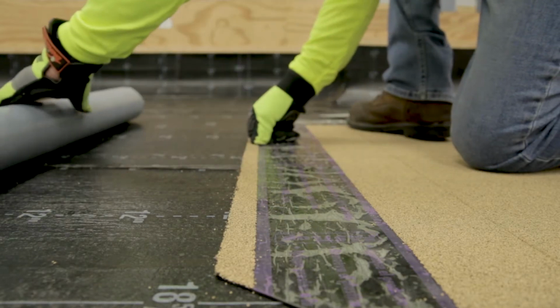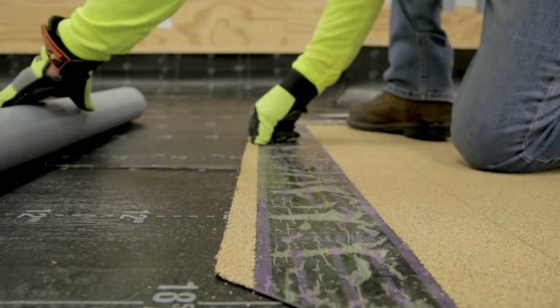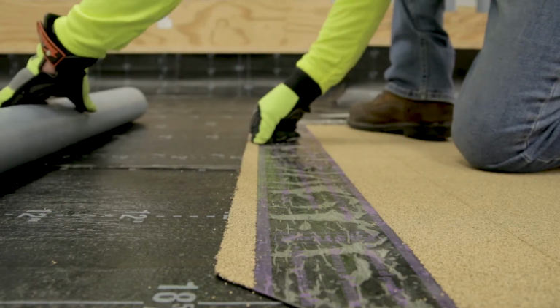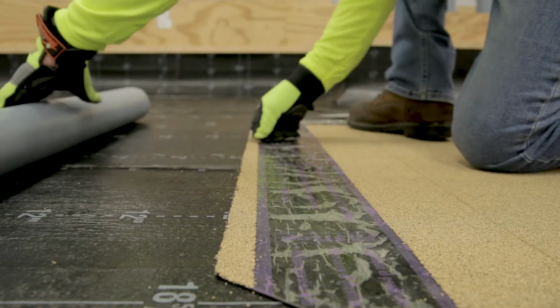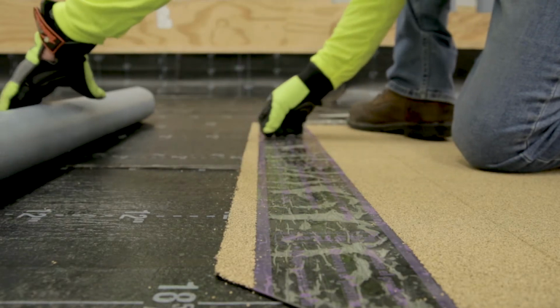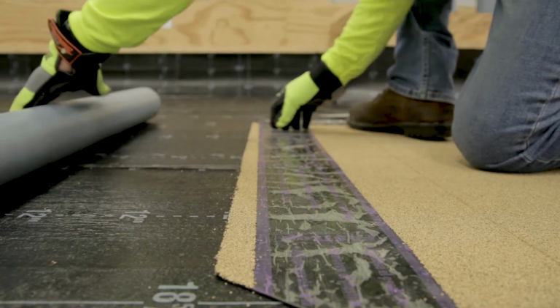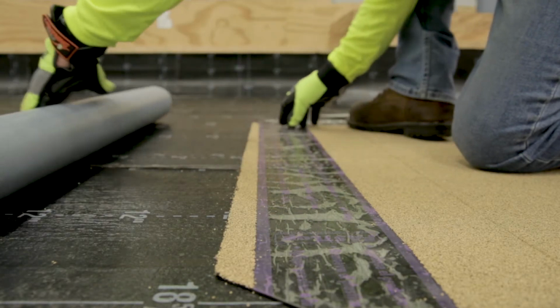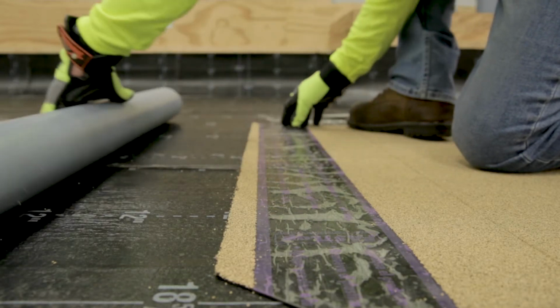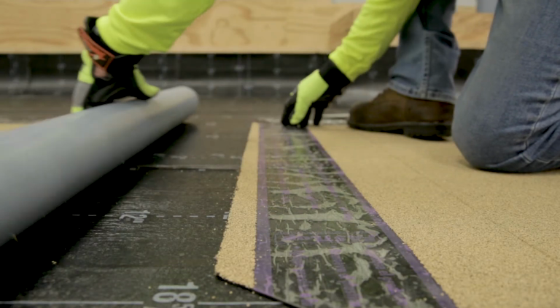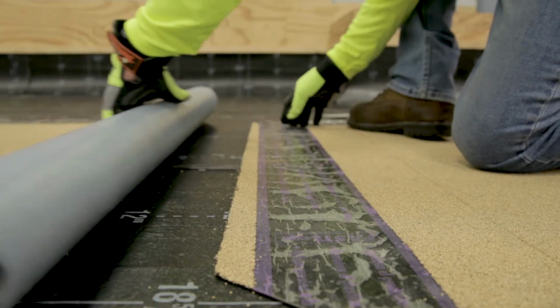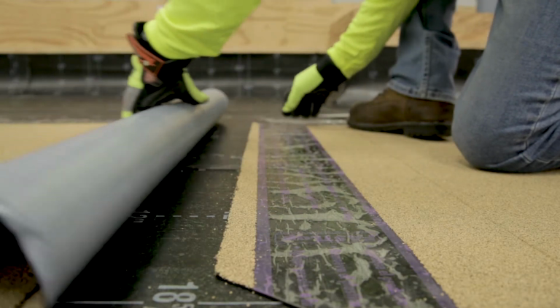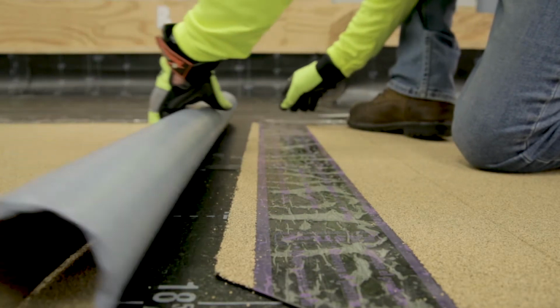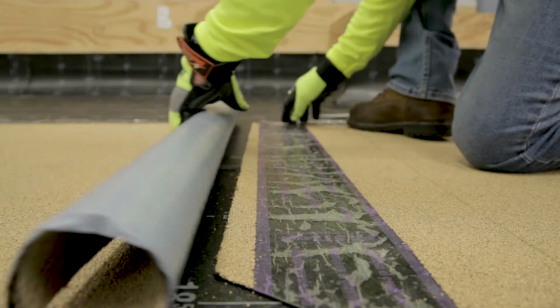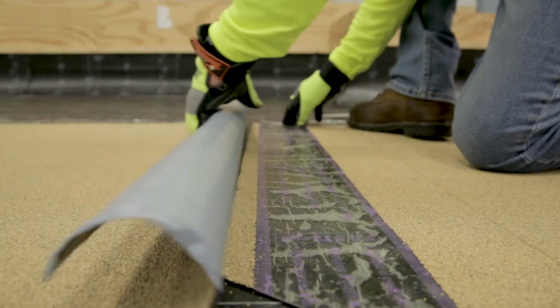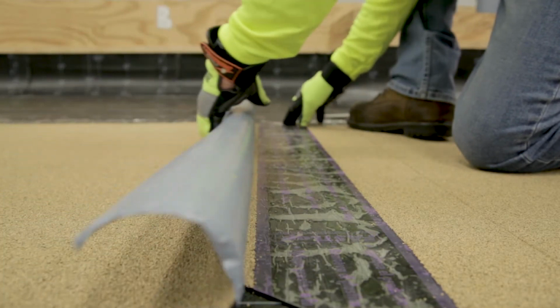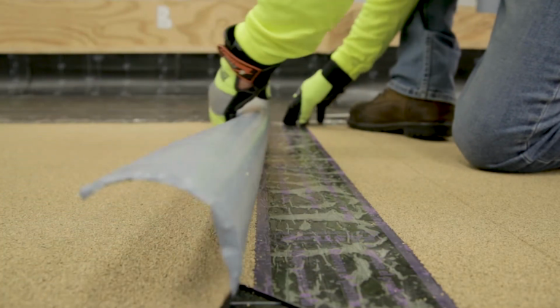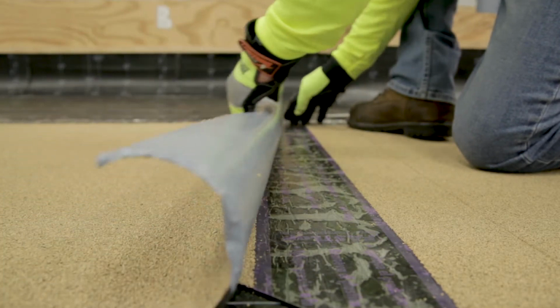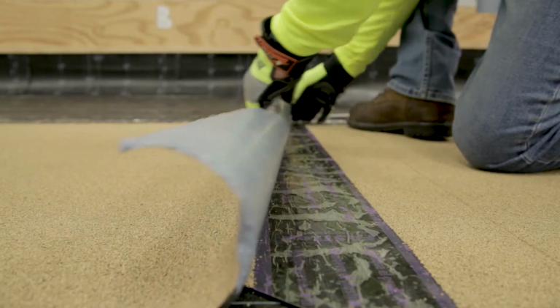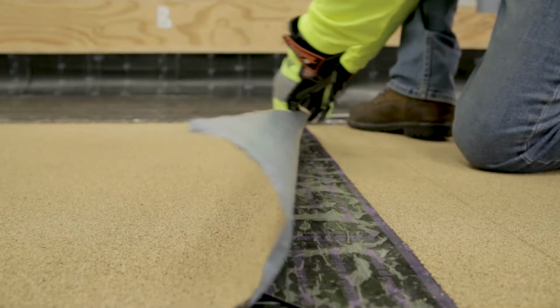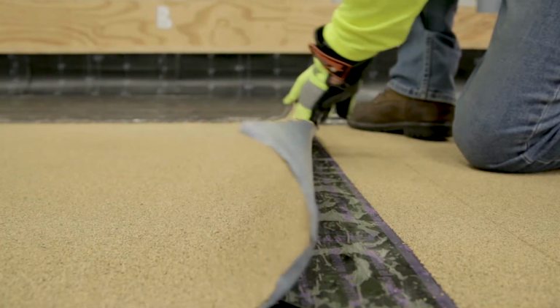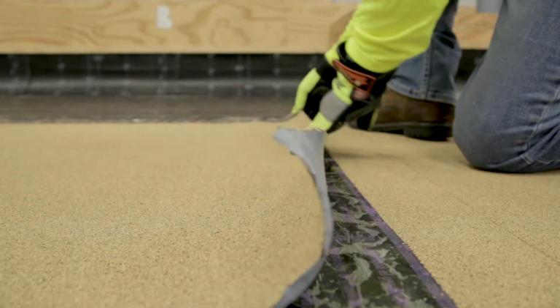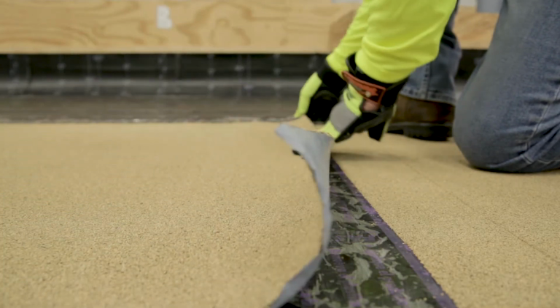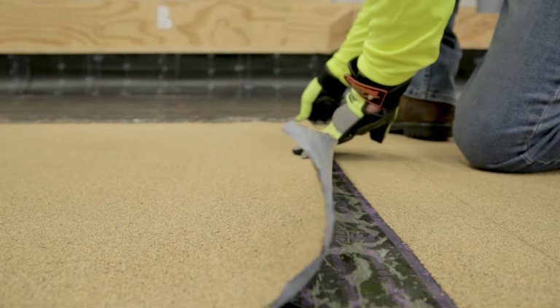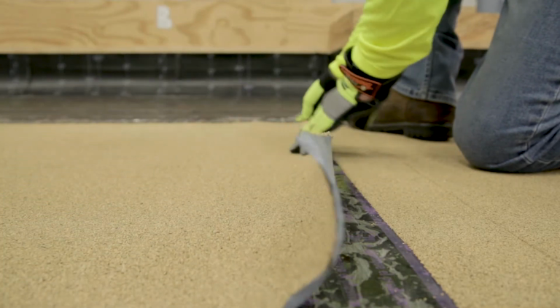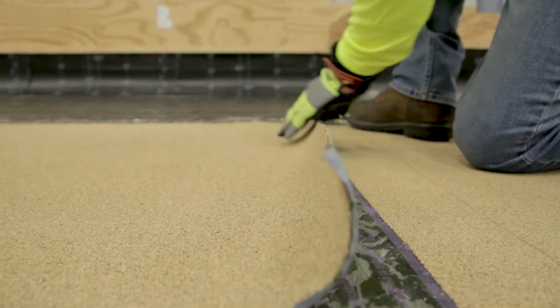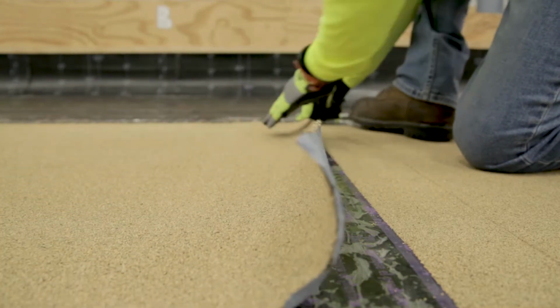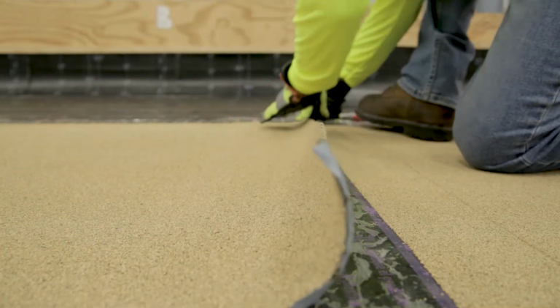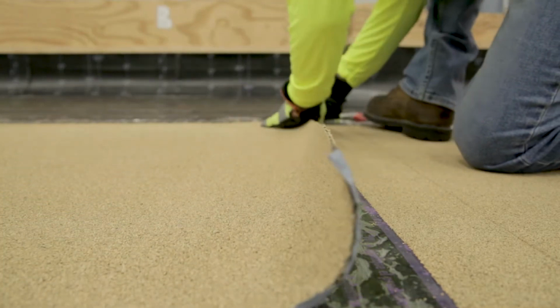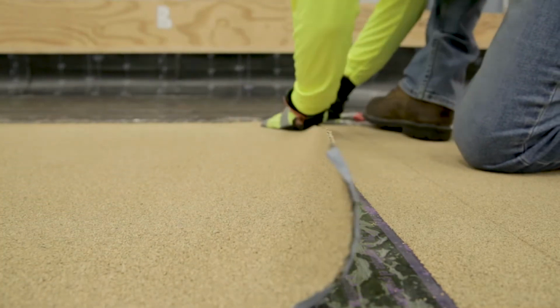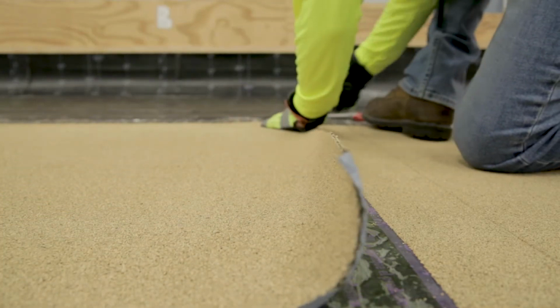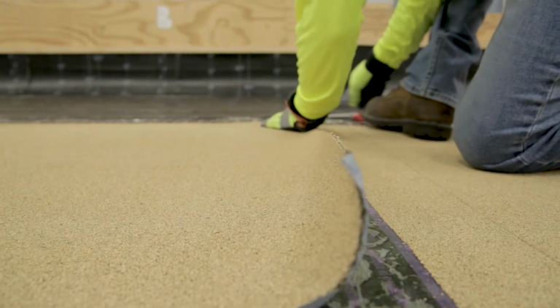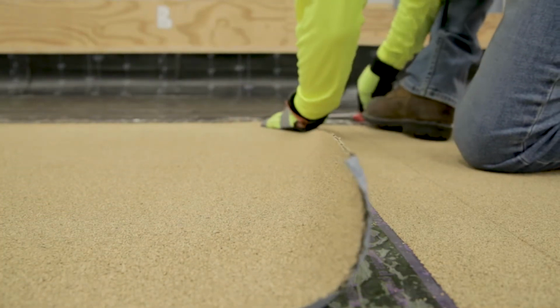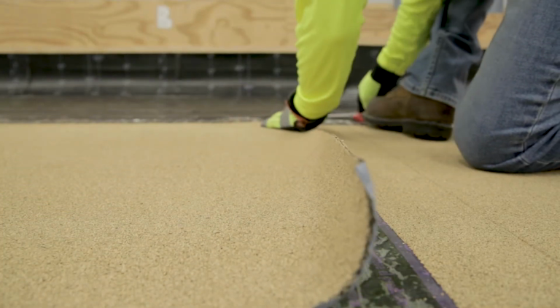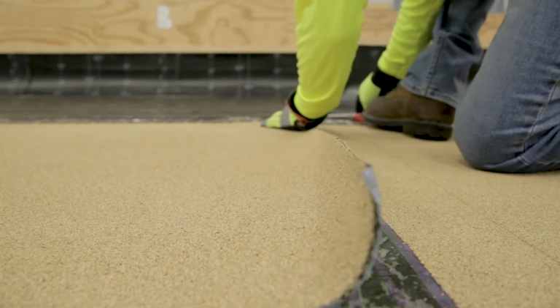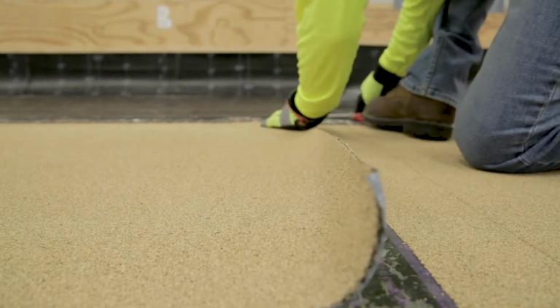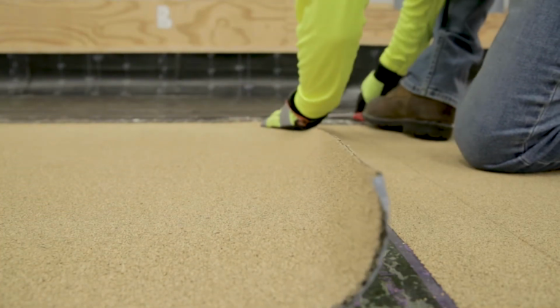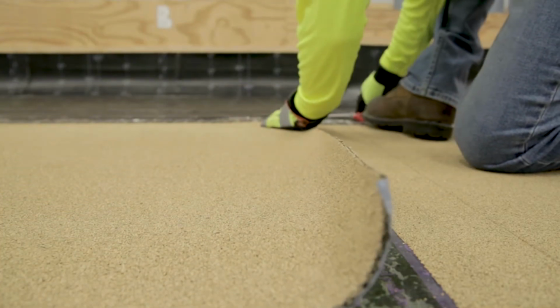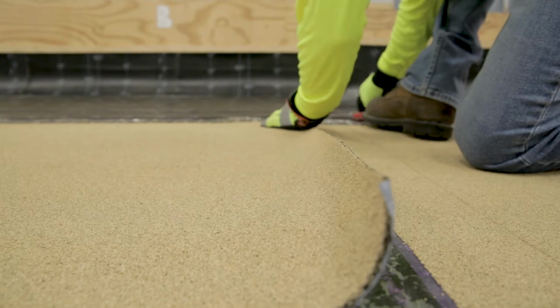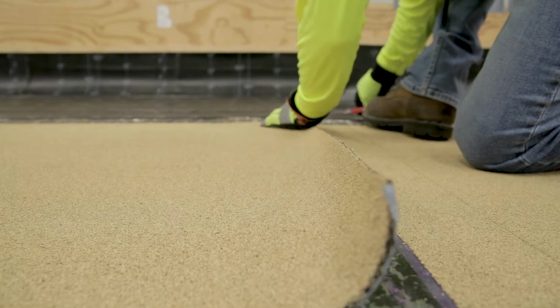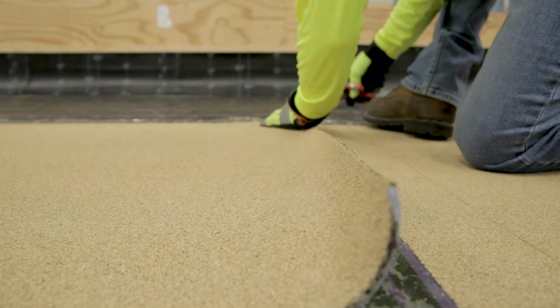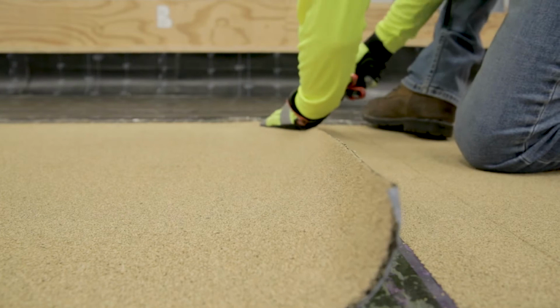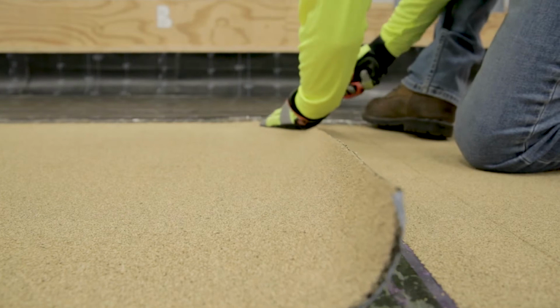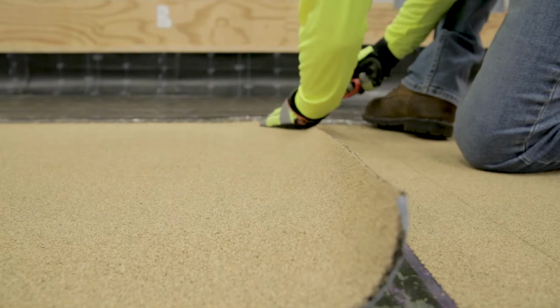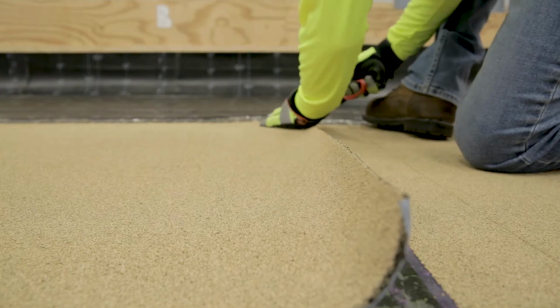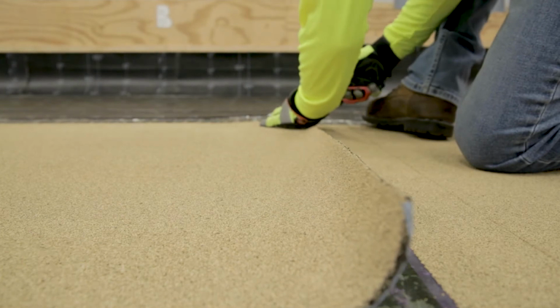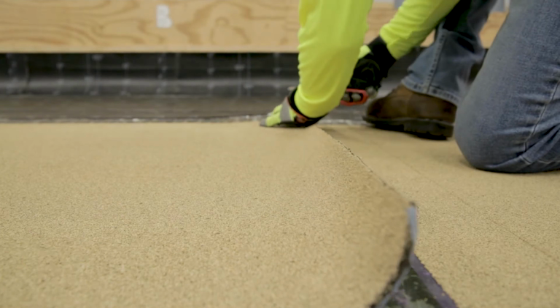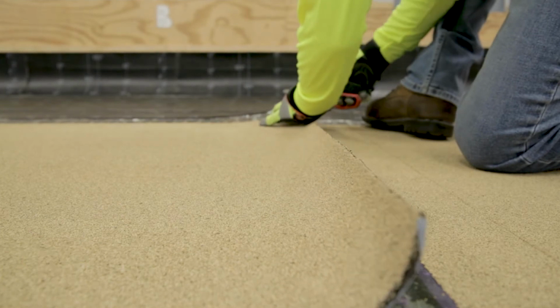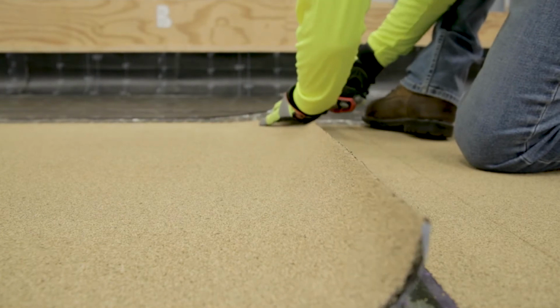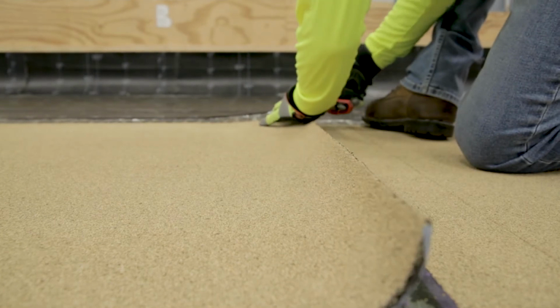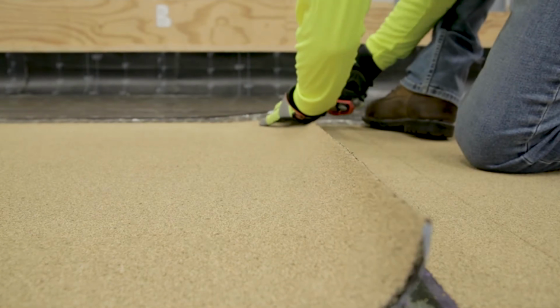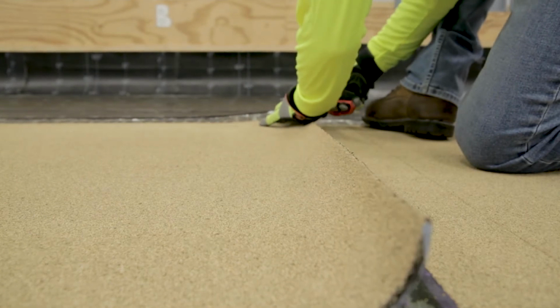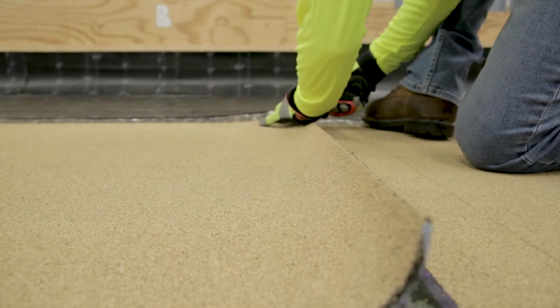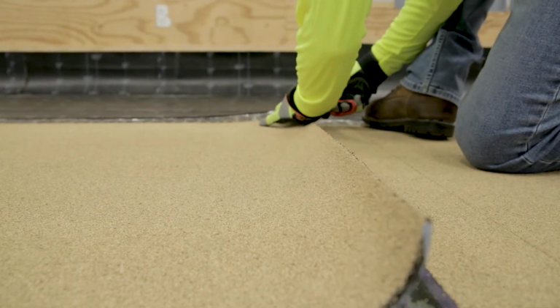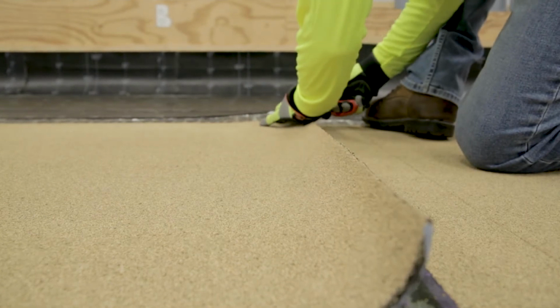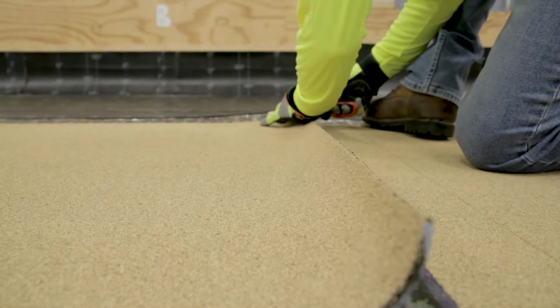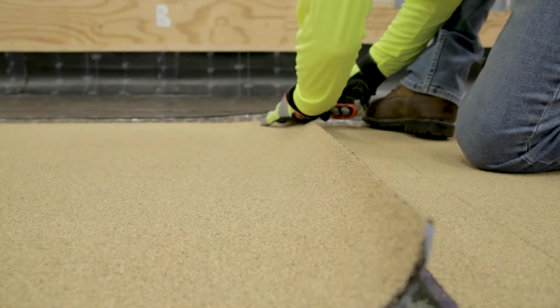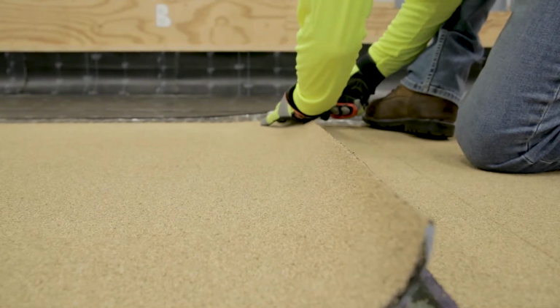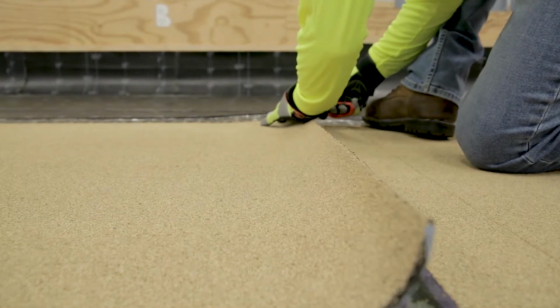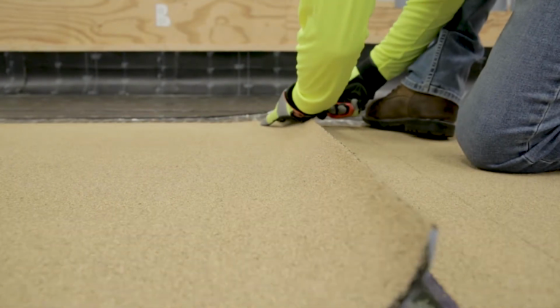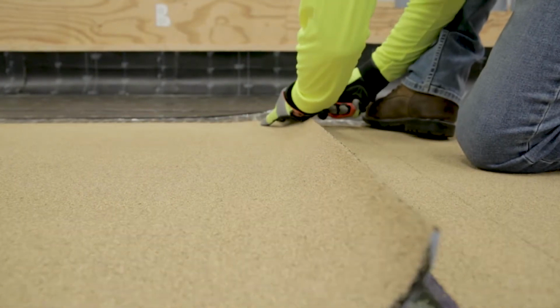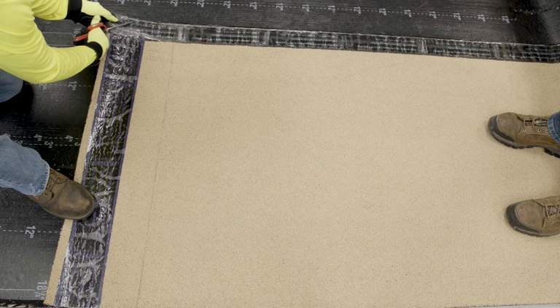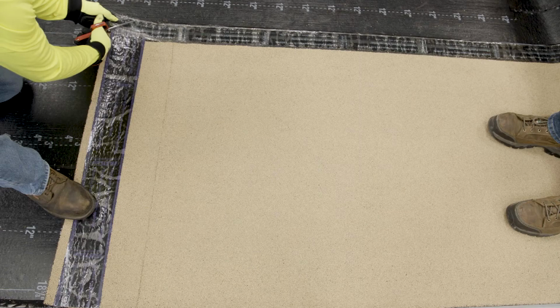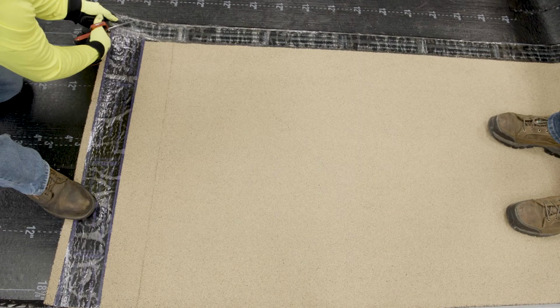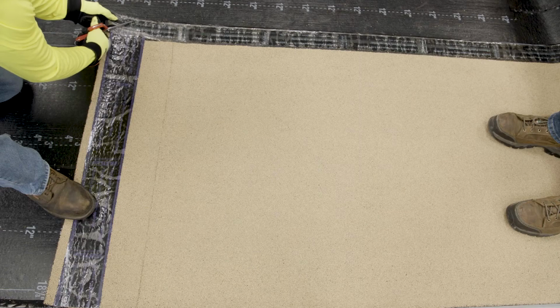Align the continuing cap sheet with the end of the preceding installed cap sheet. Allow enough membrane to overlap the entire granule-free Fast Lap.